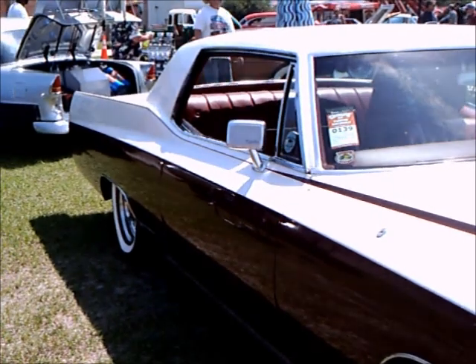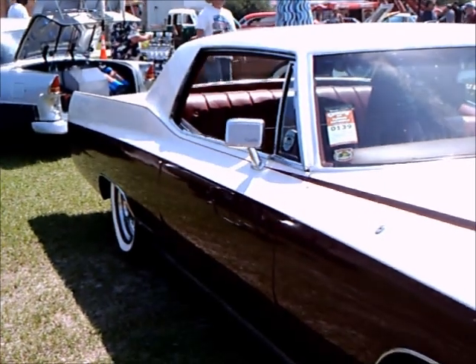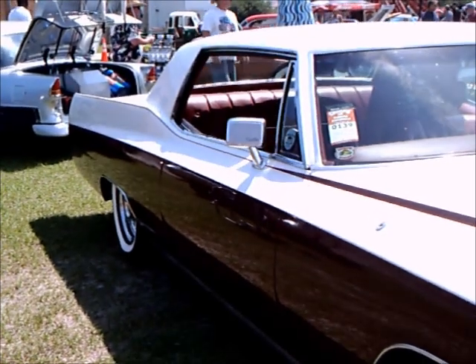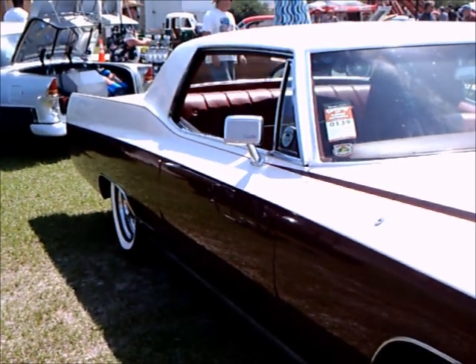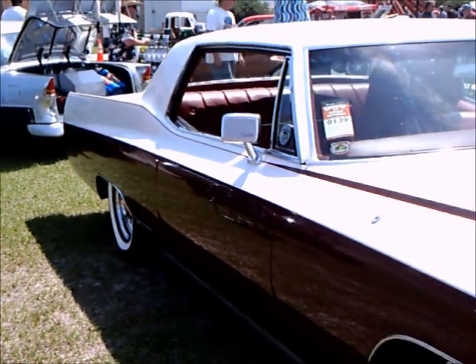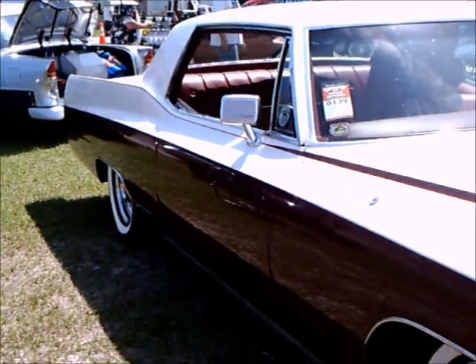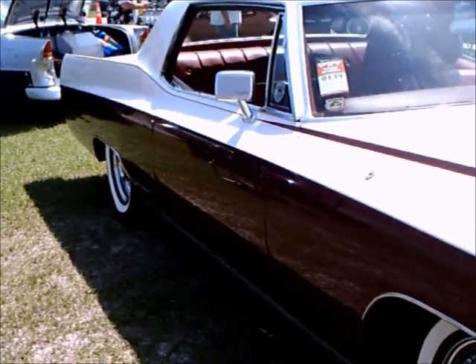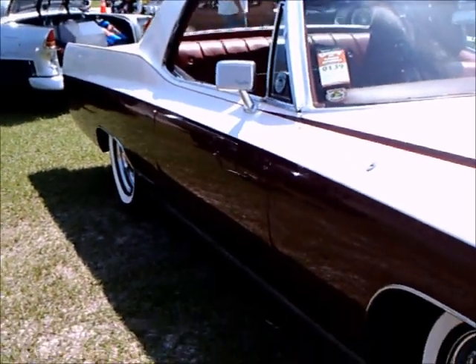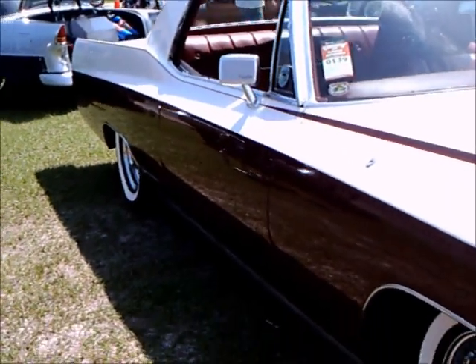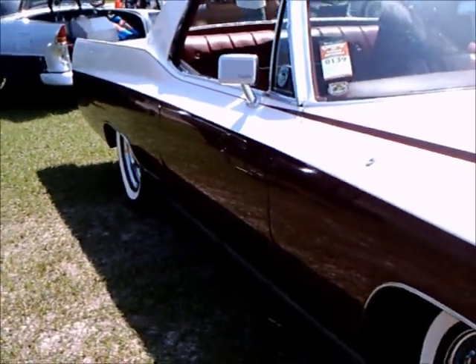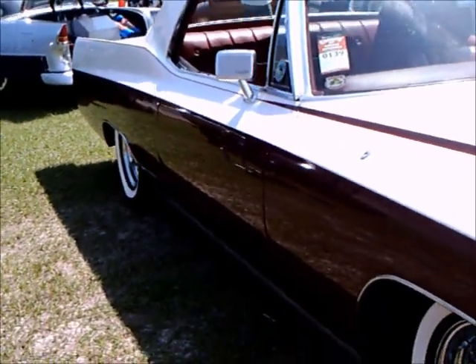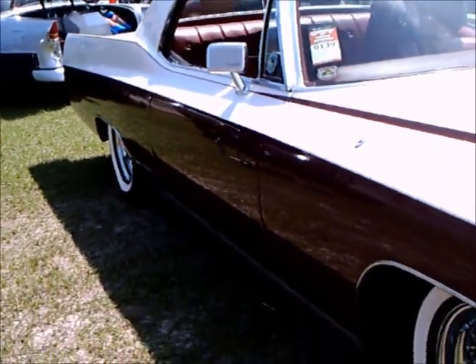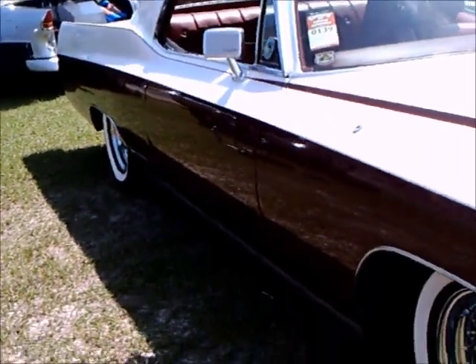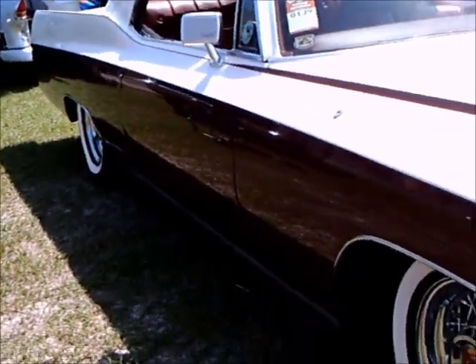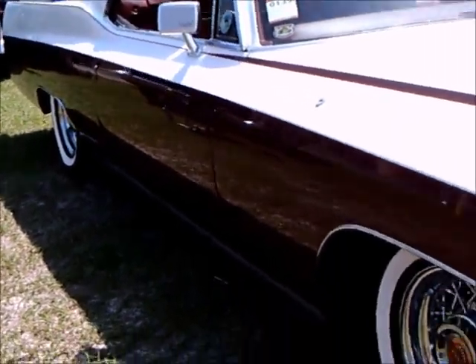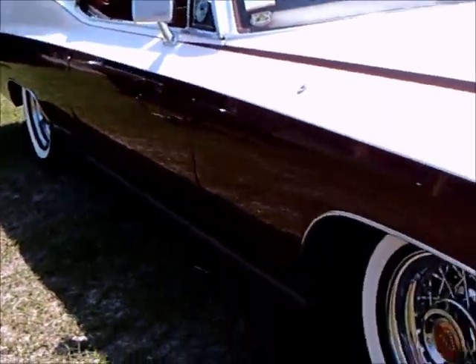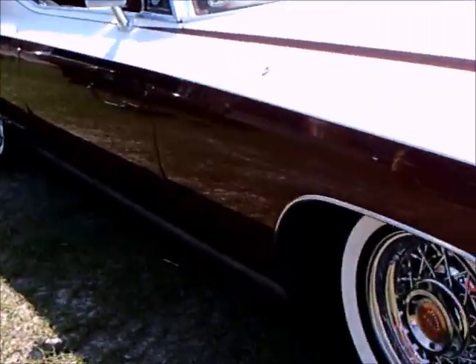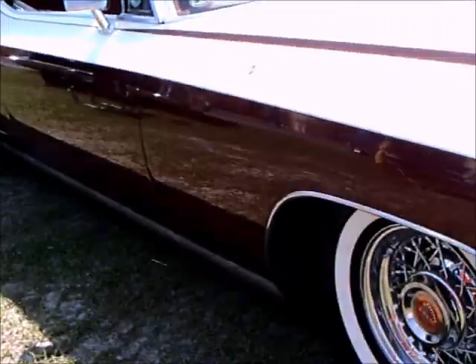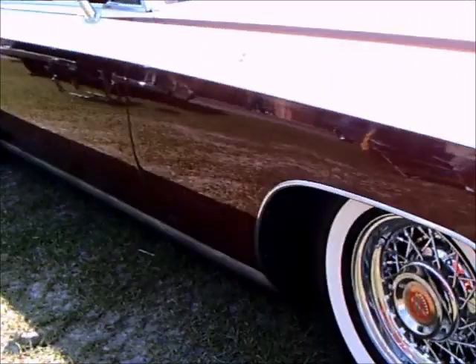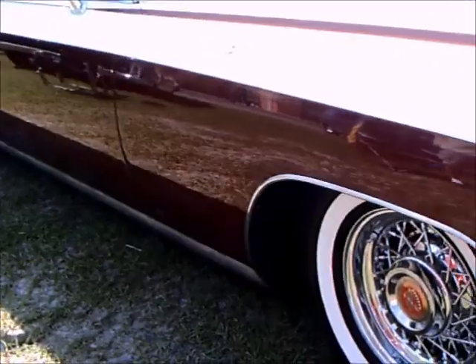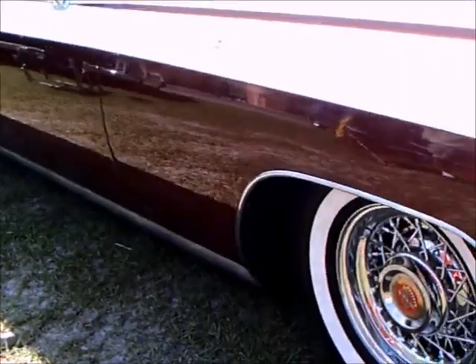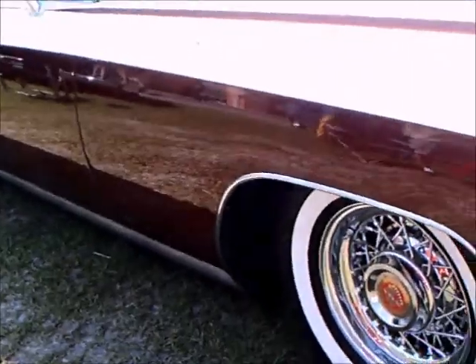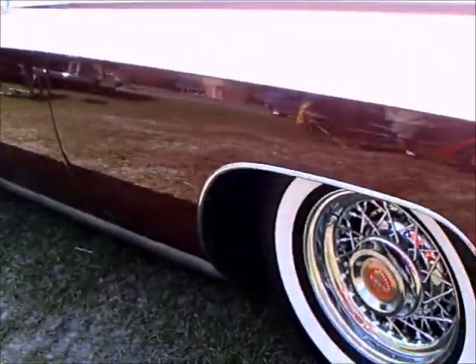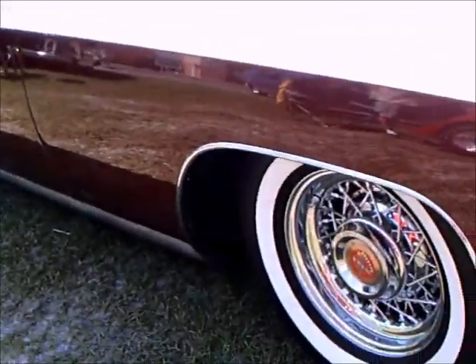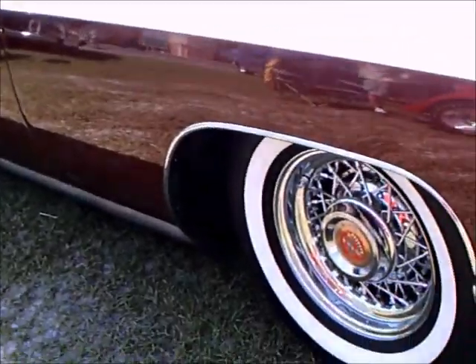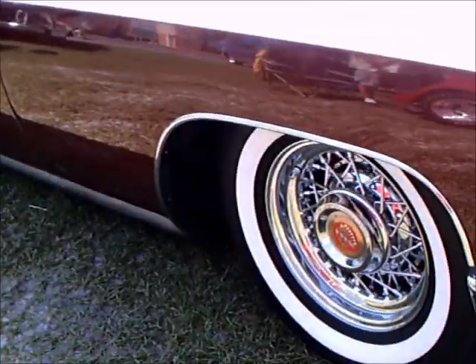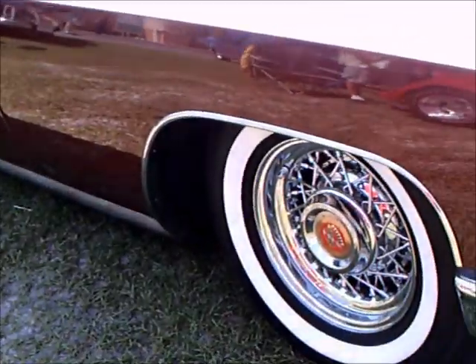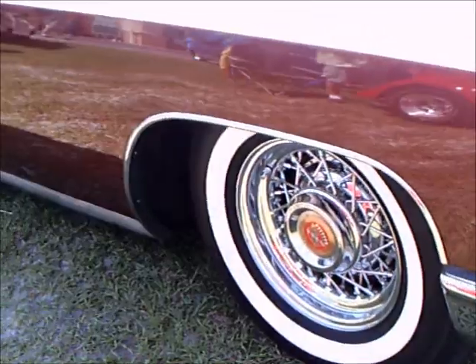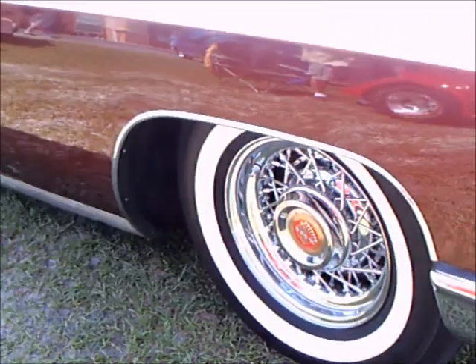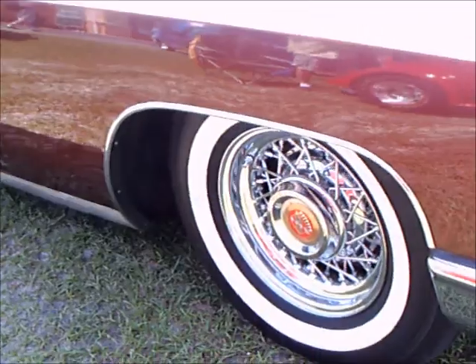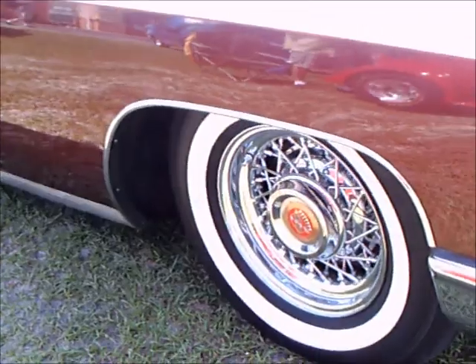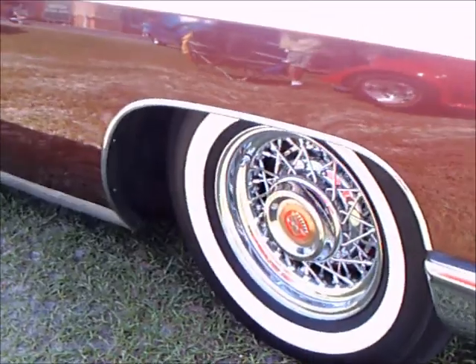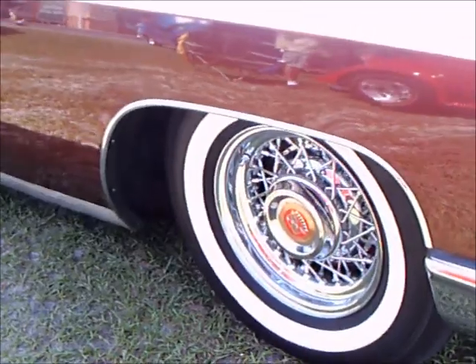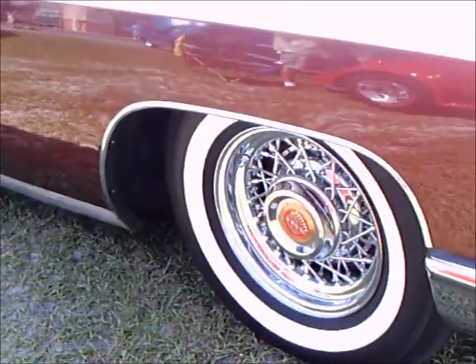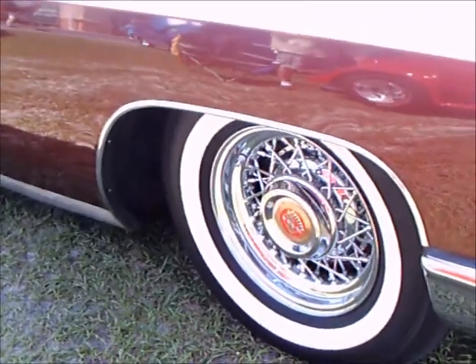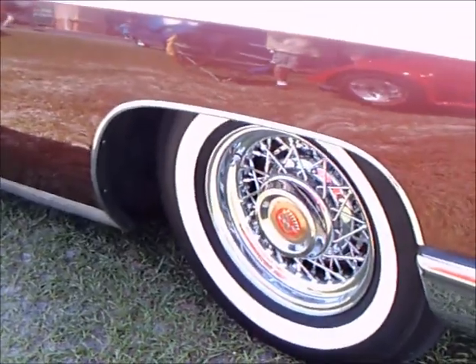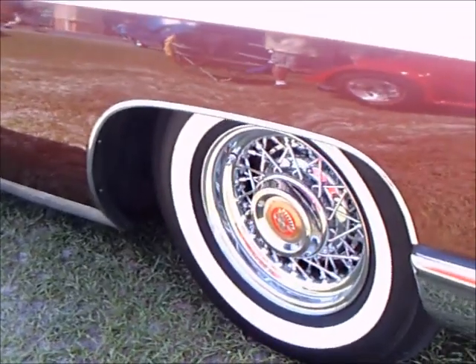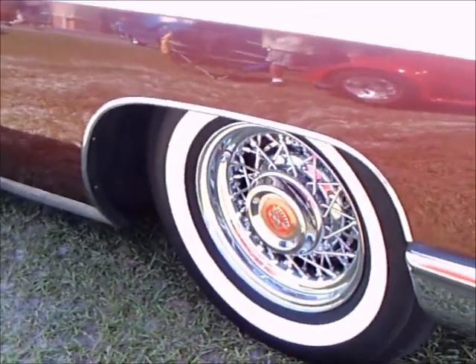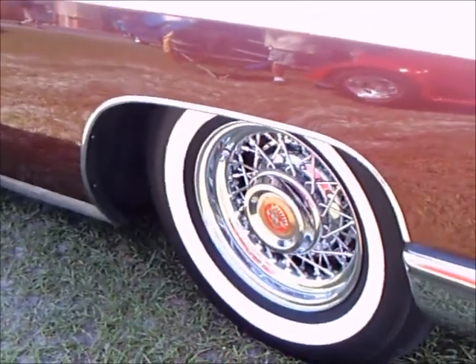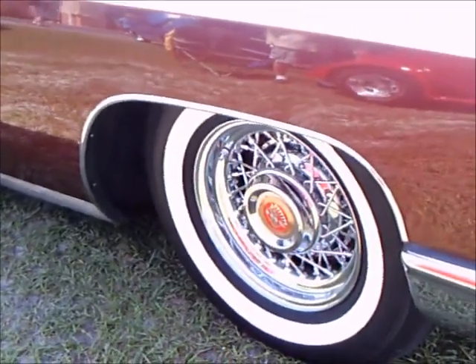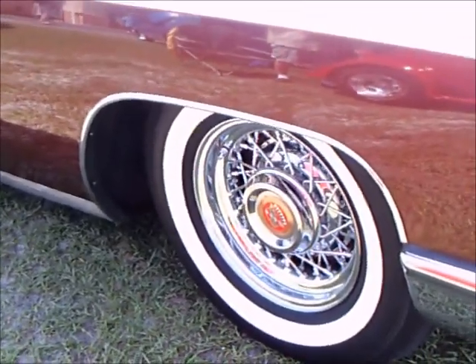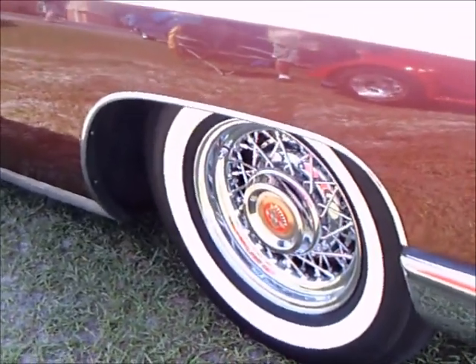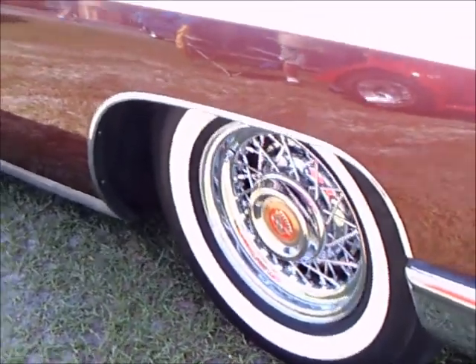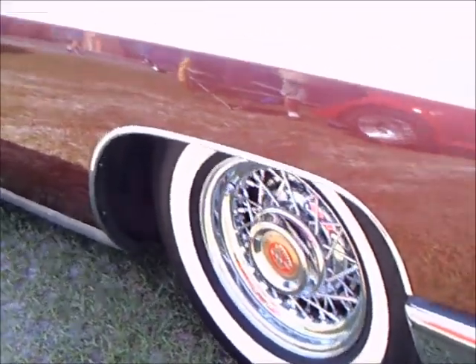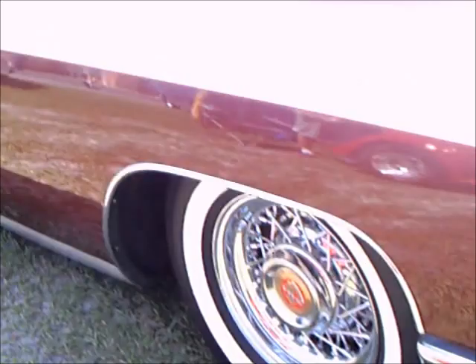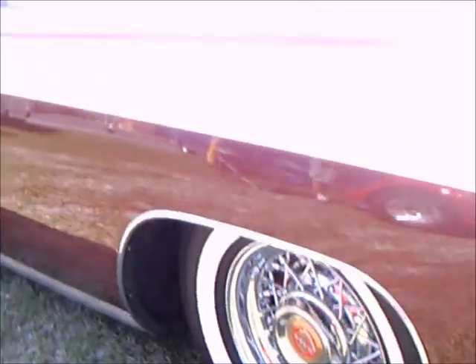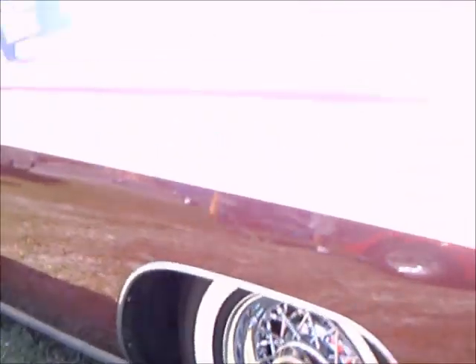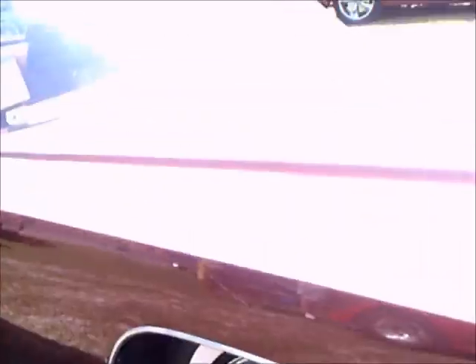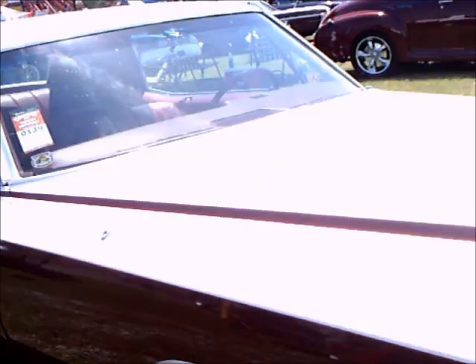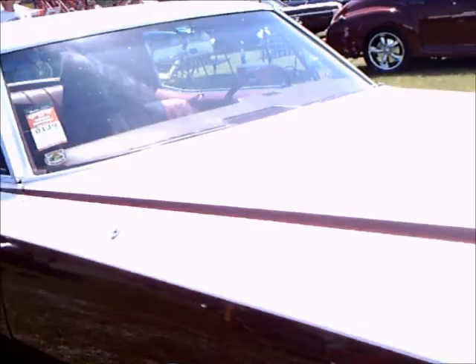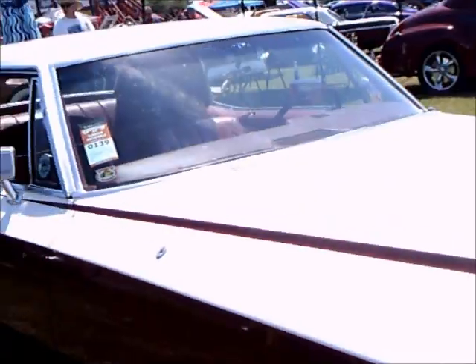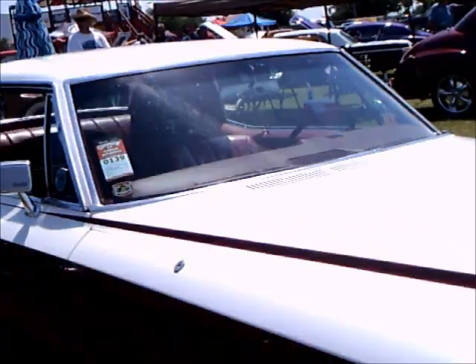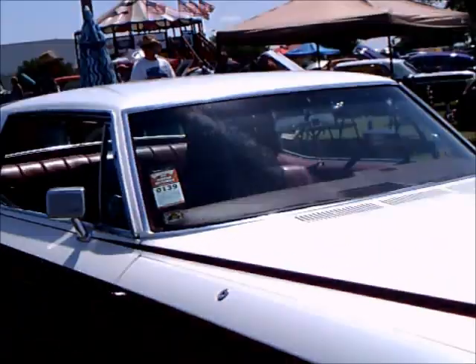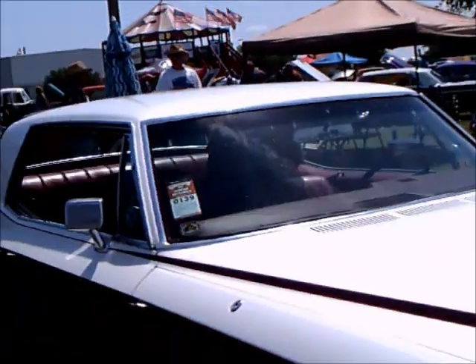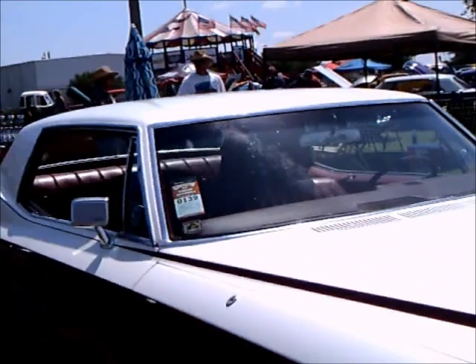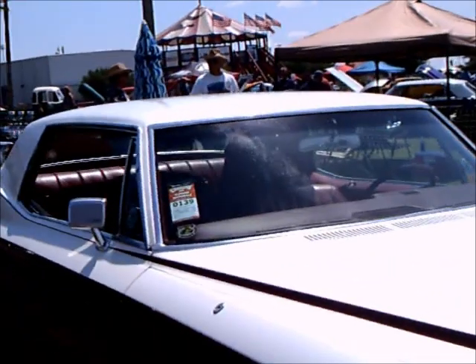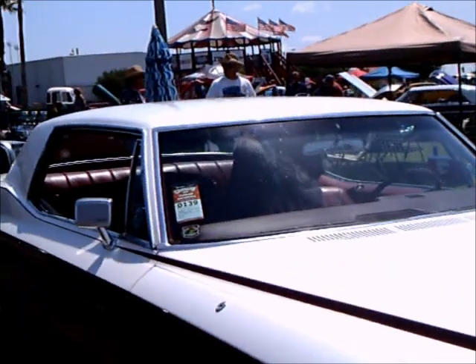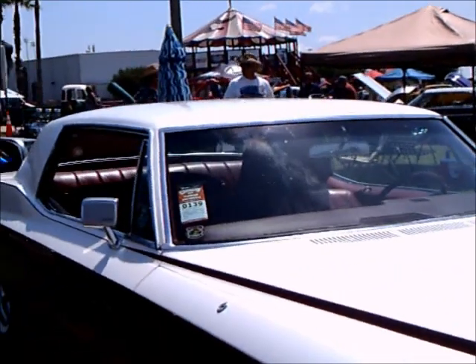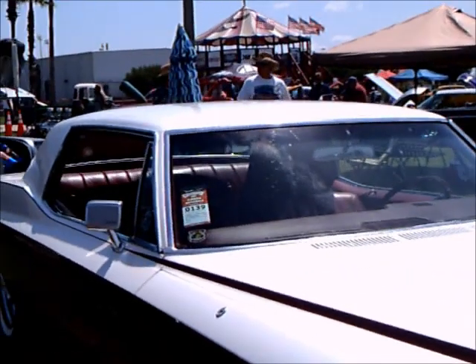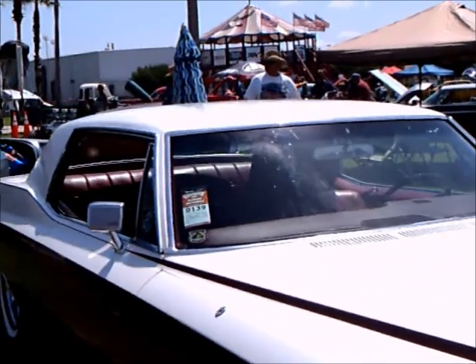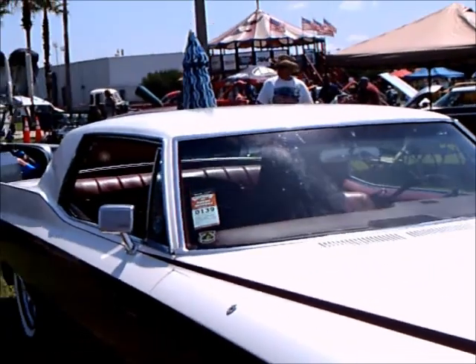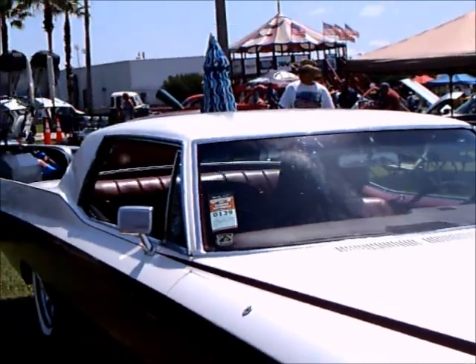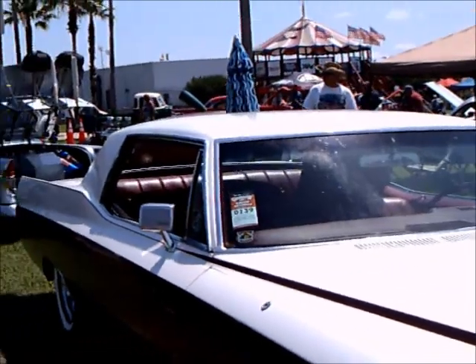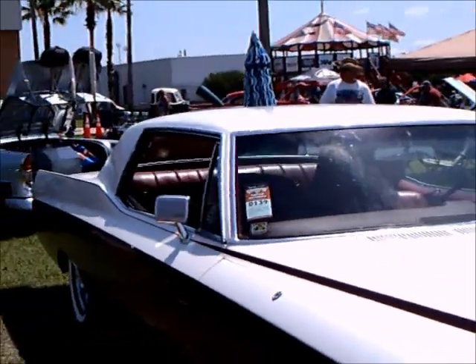These cars had a 472 cubic inch V8 and at the time 375 horsepower.